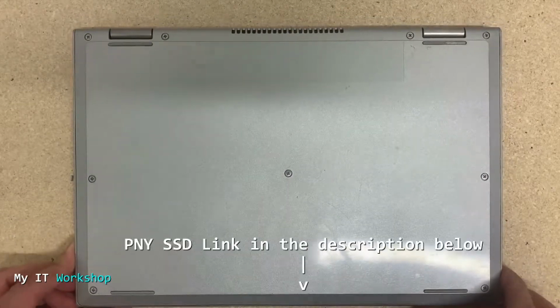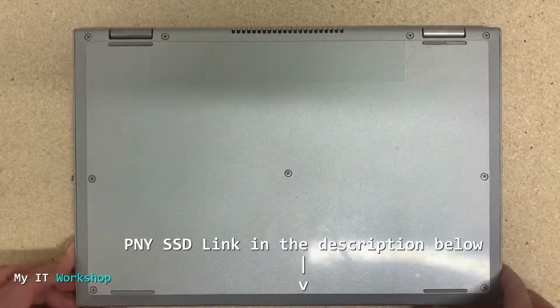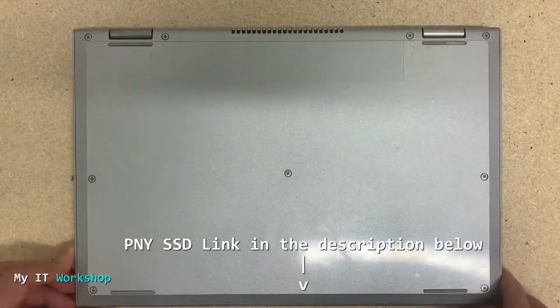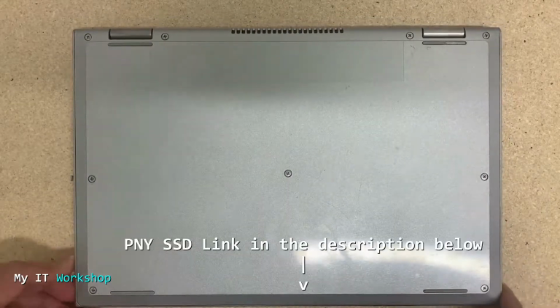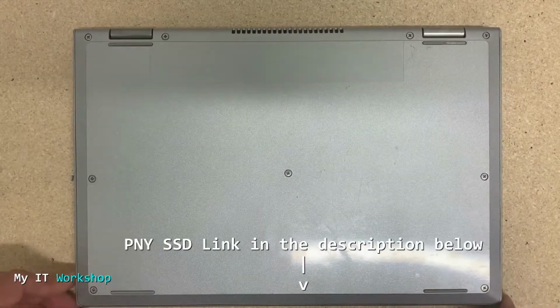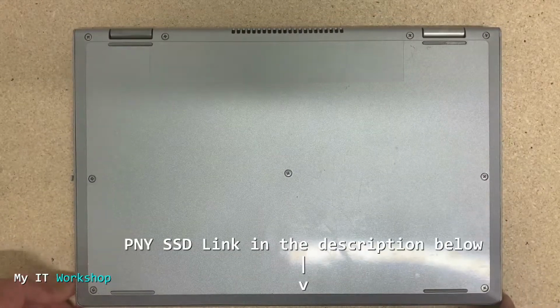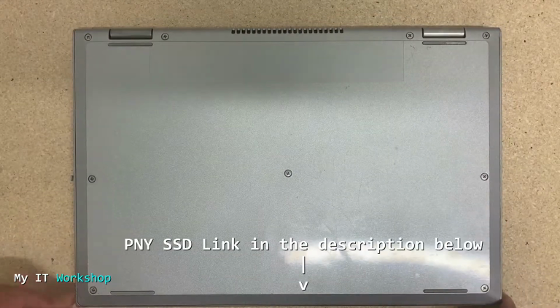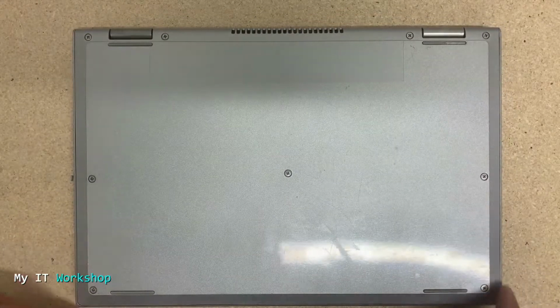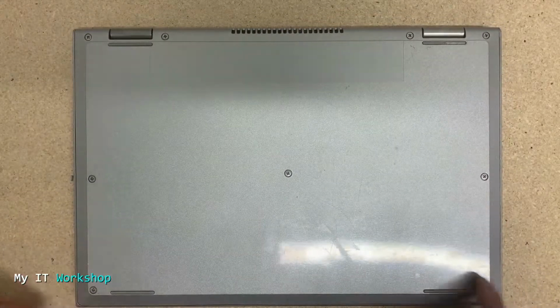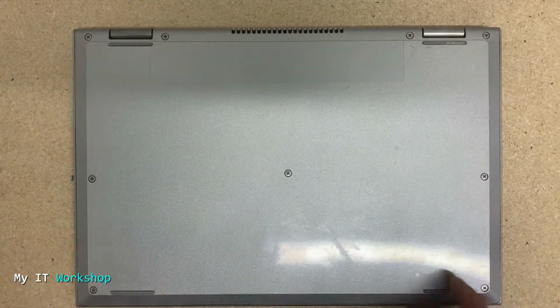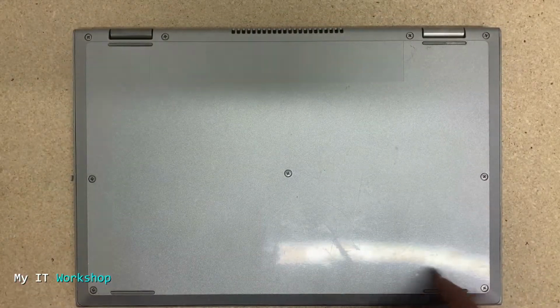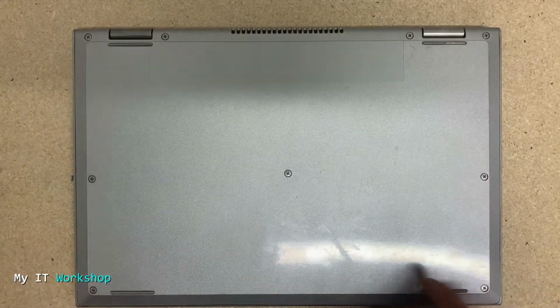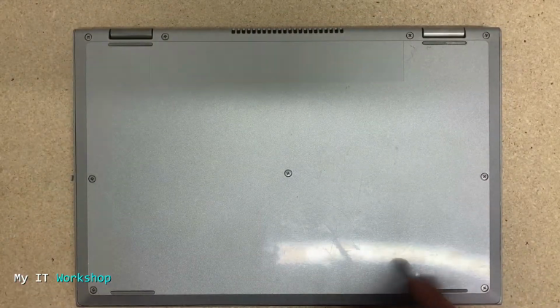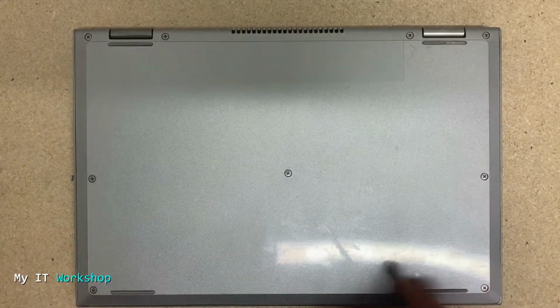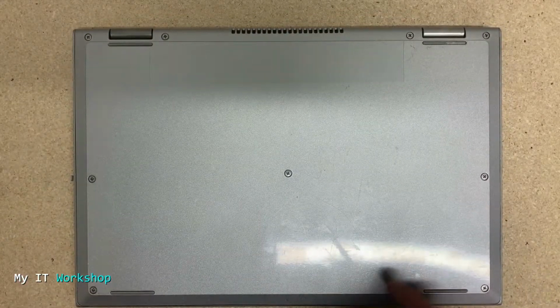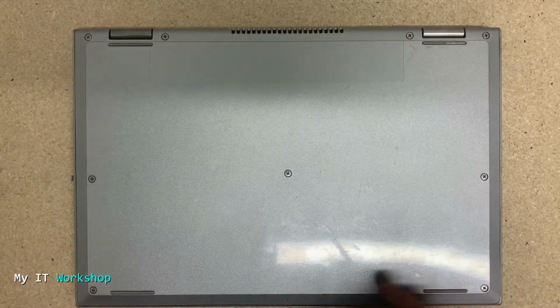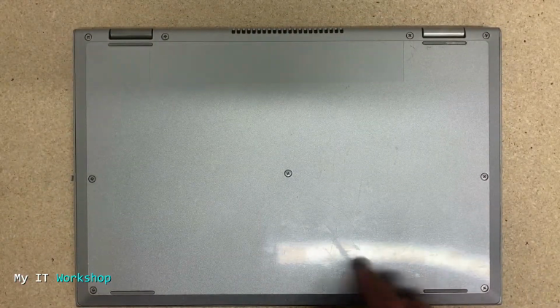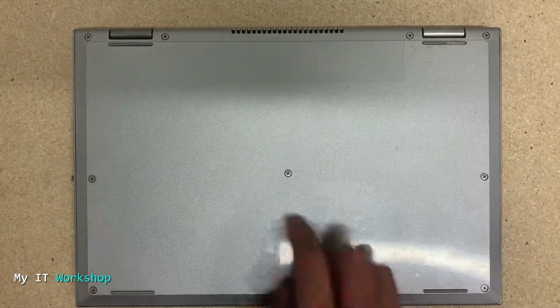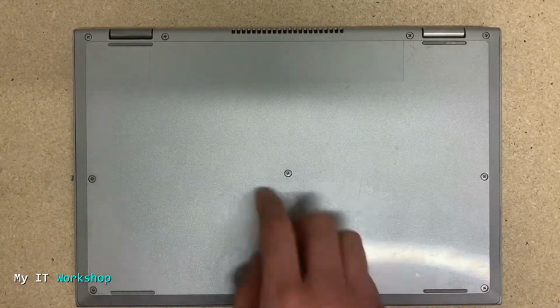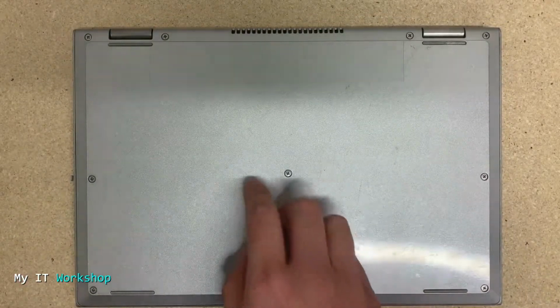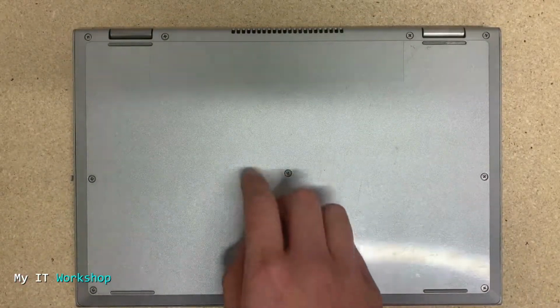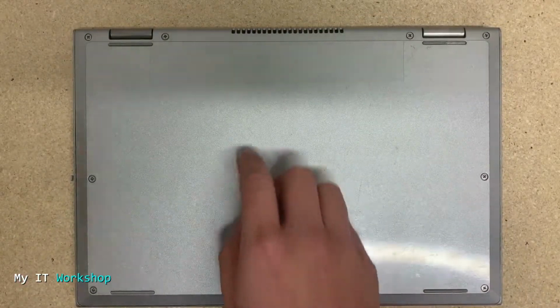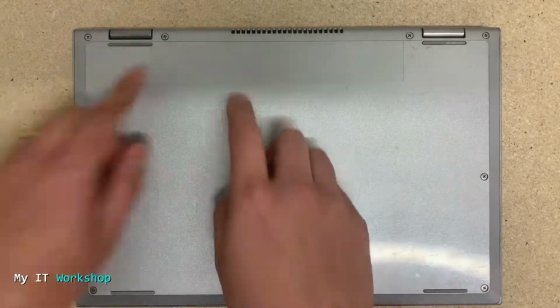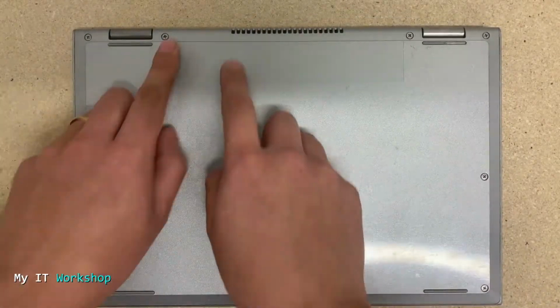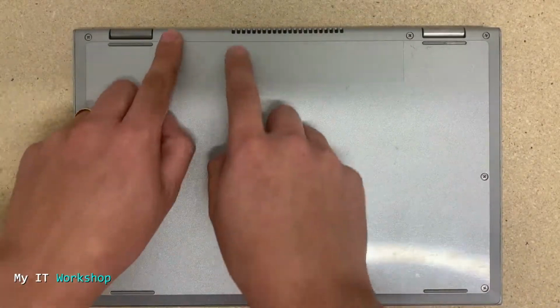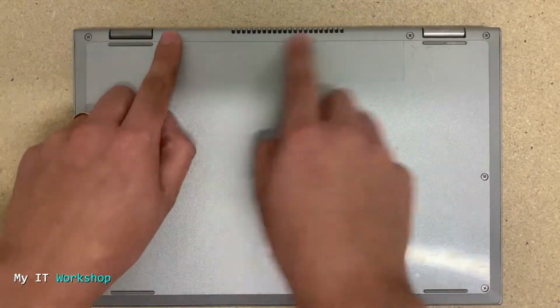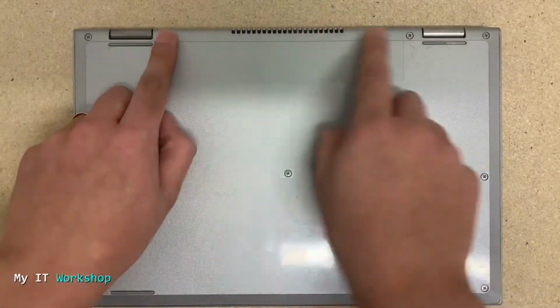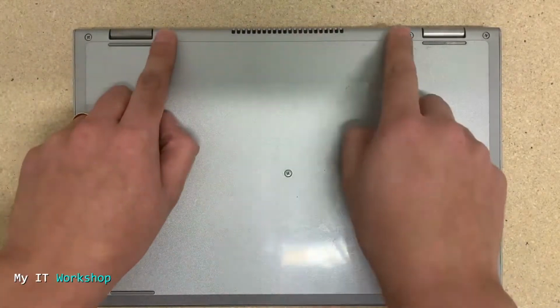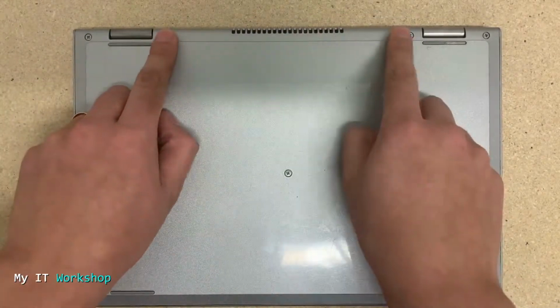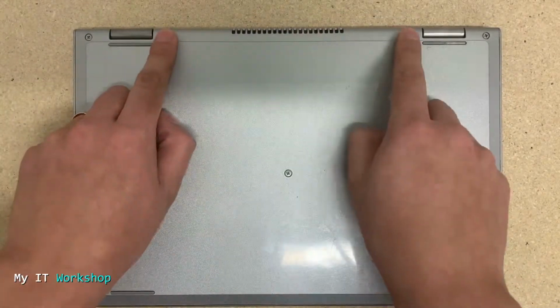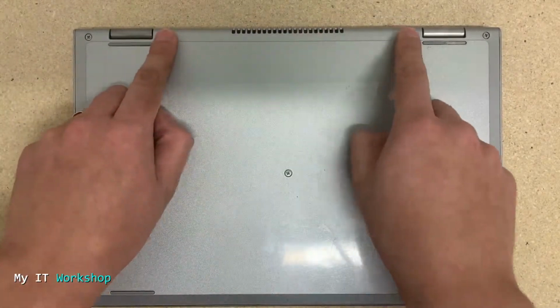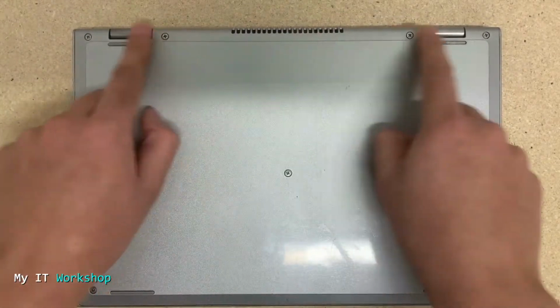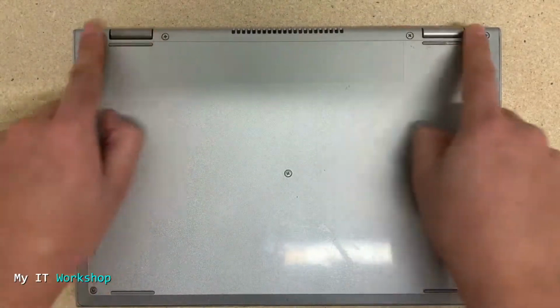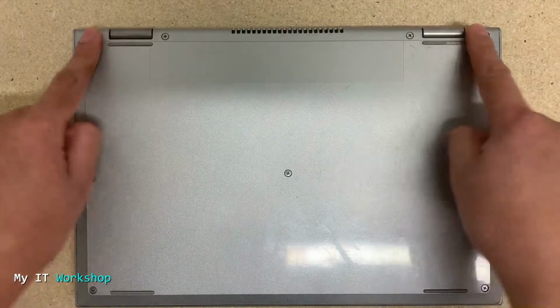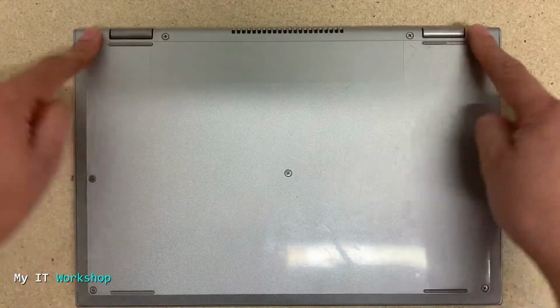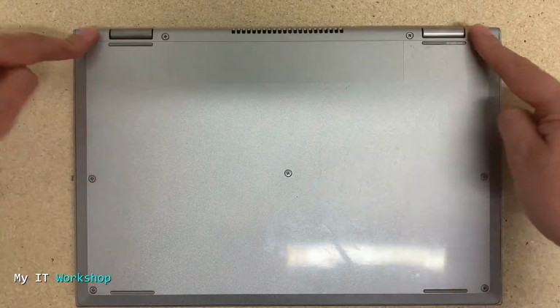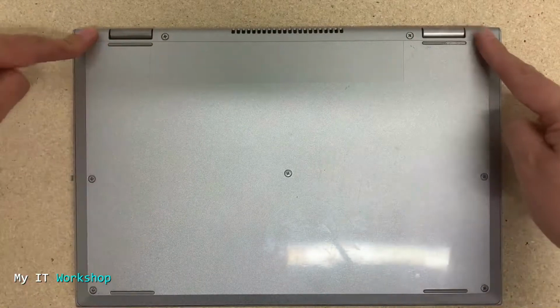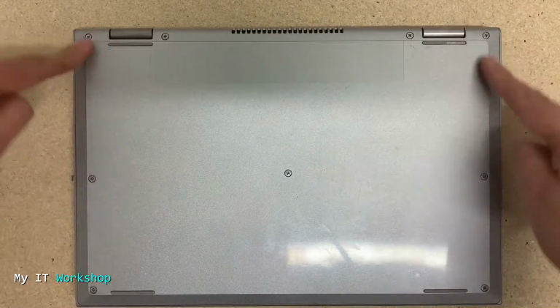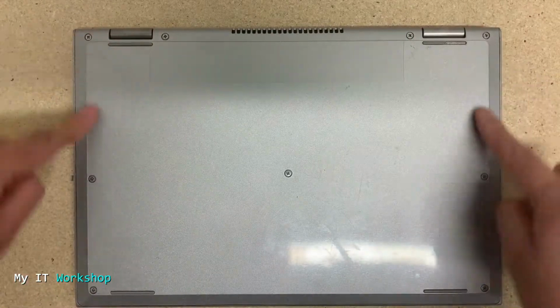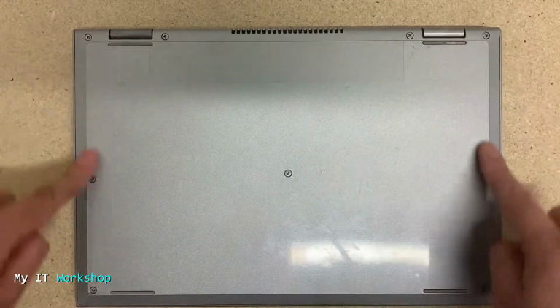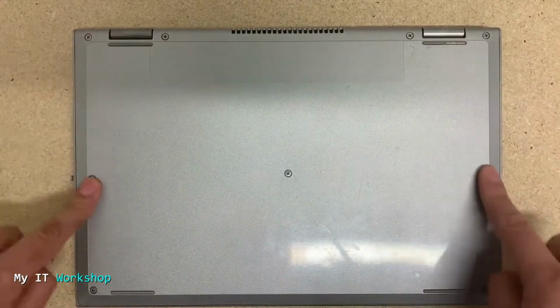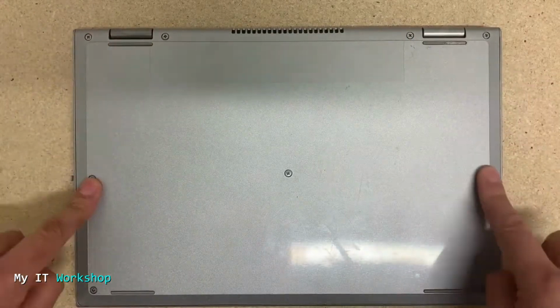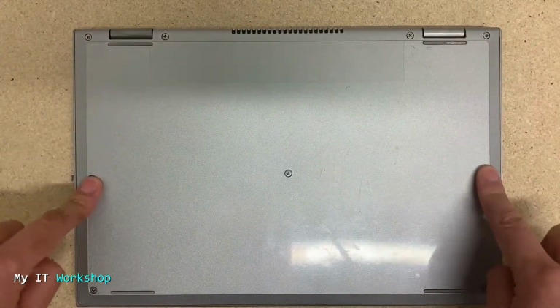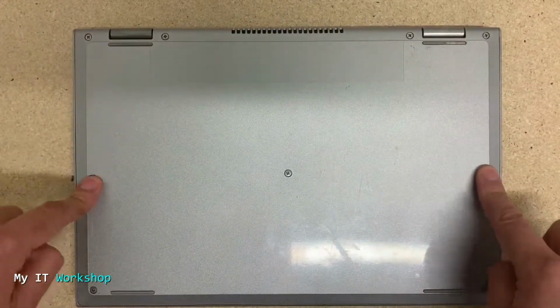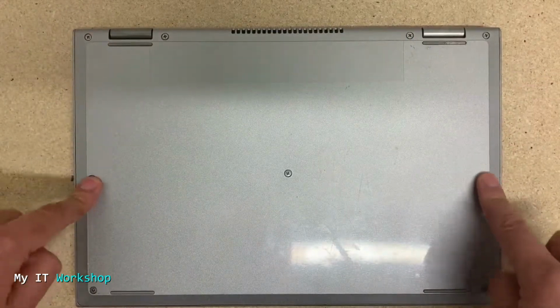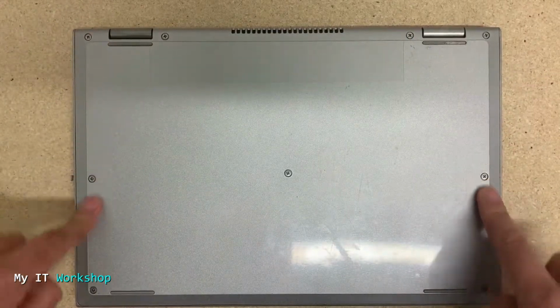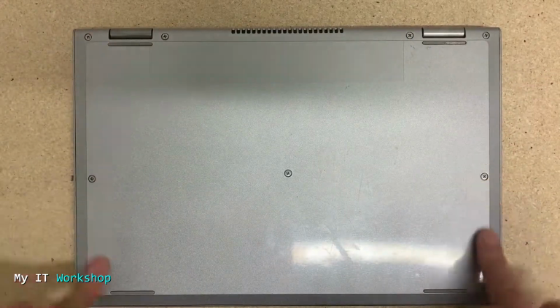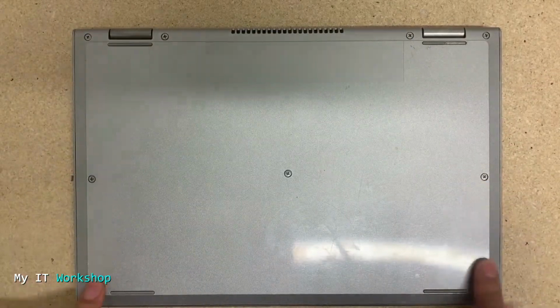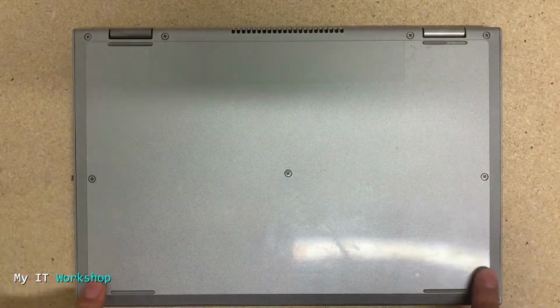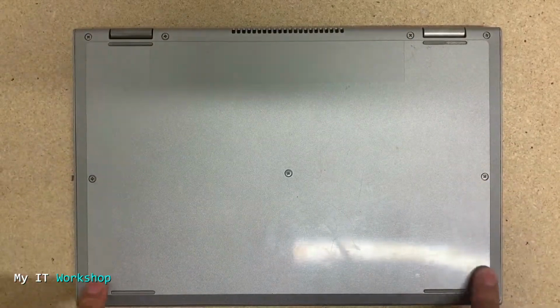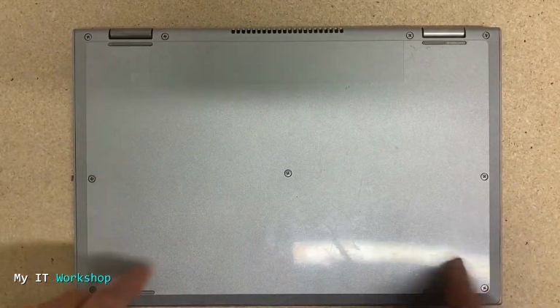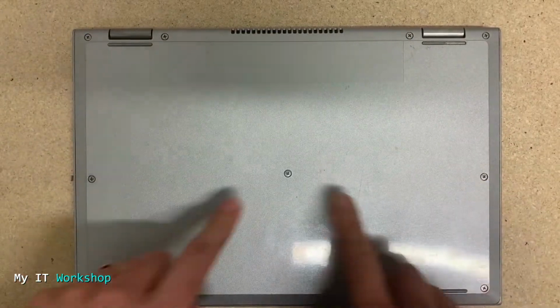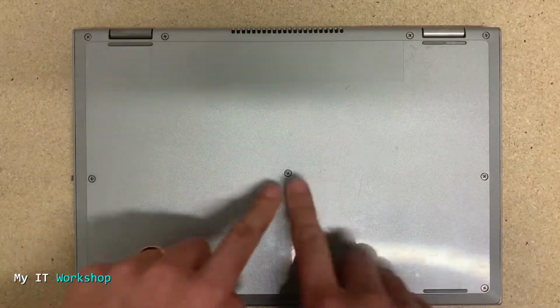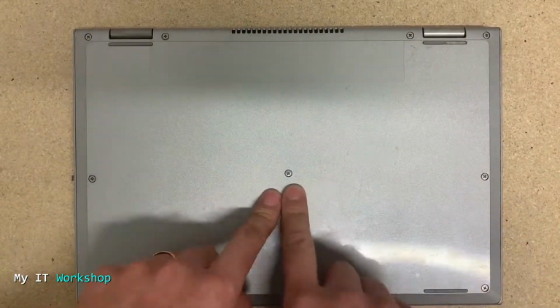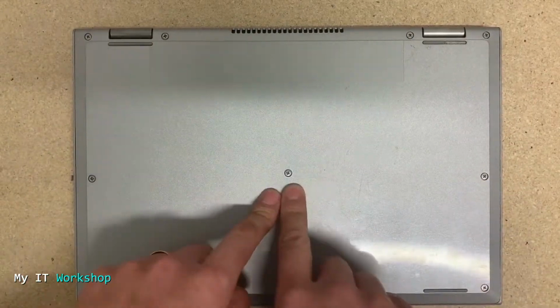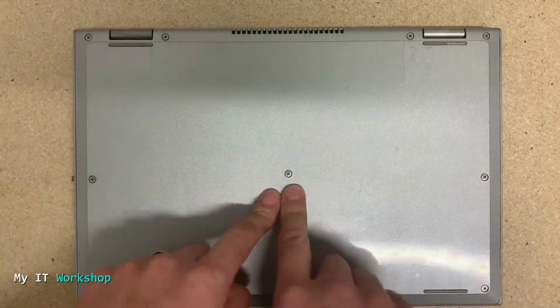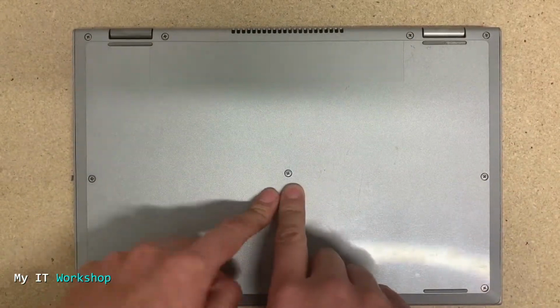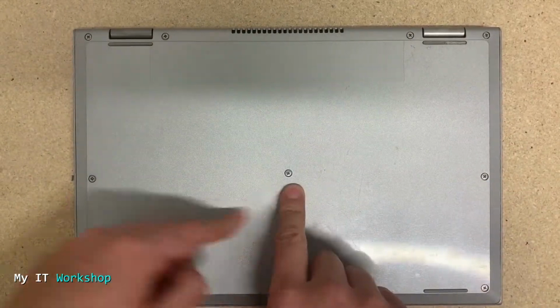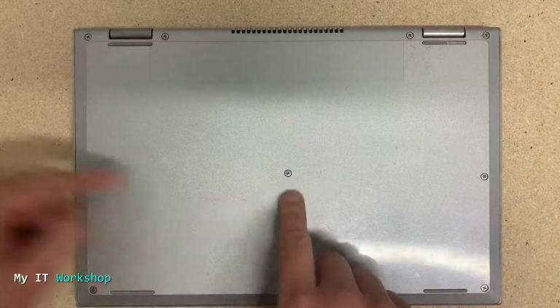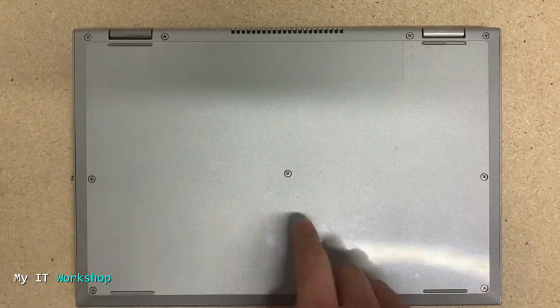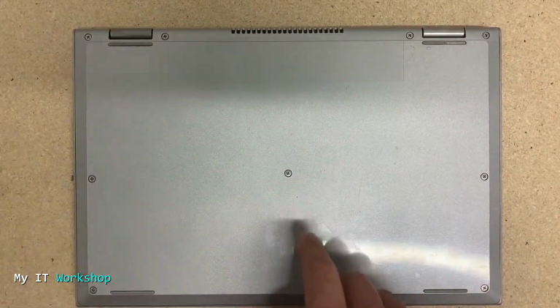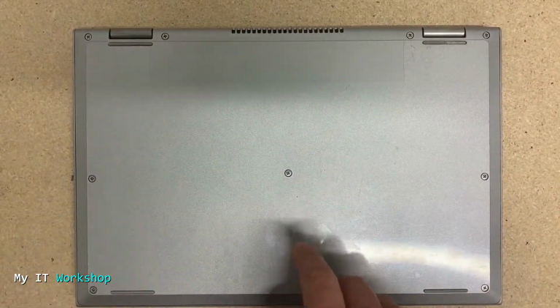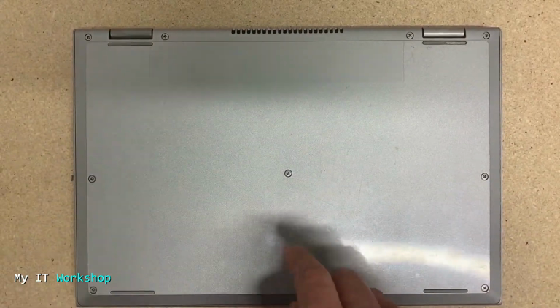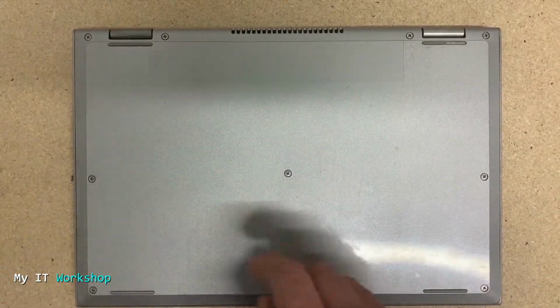It doesn't have to be PNY — it can be any other brand. It can be a mechanical hard drive; it doesn't make a difference. I'm just showing you the one I use.